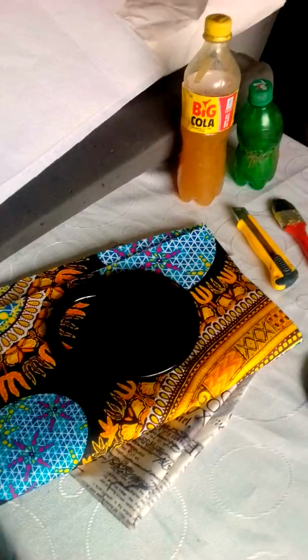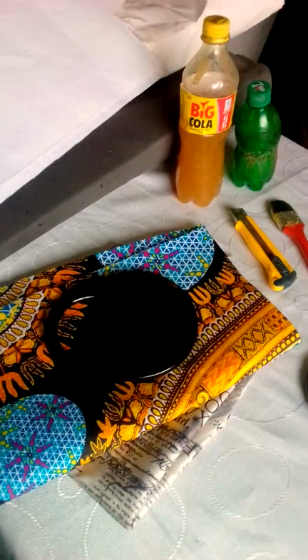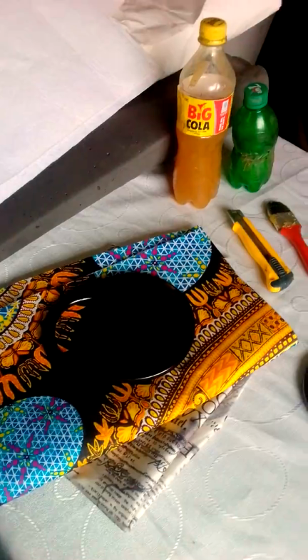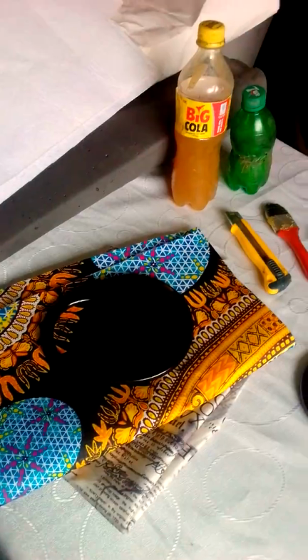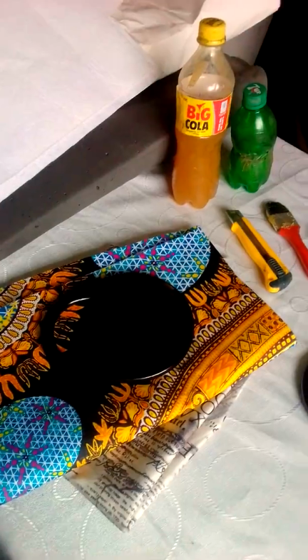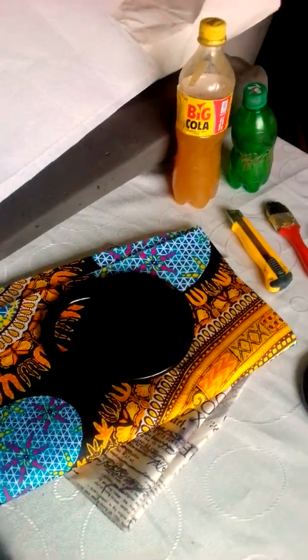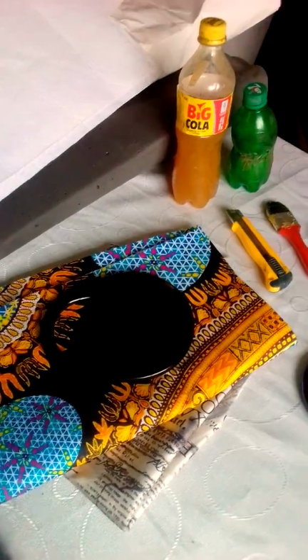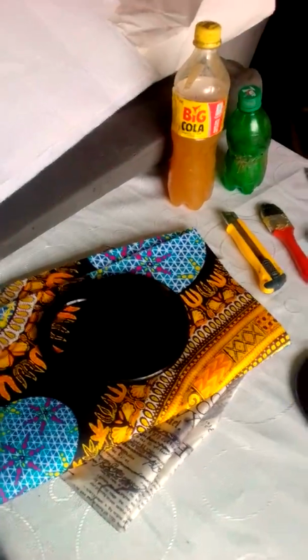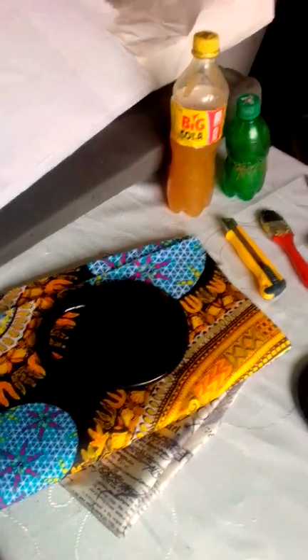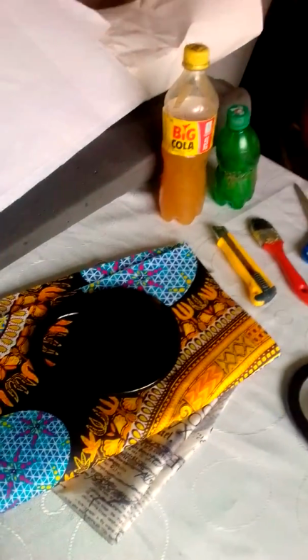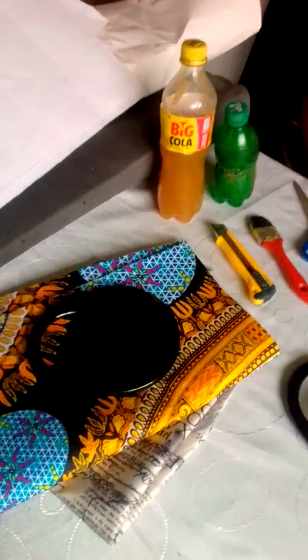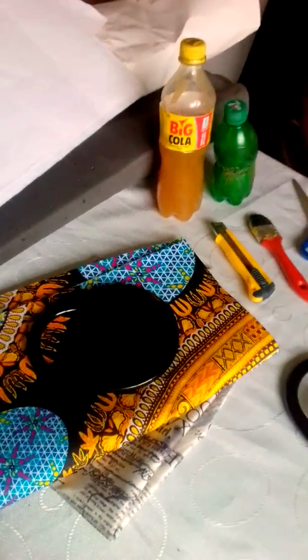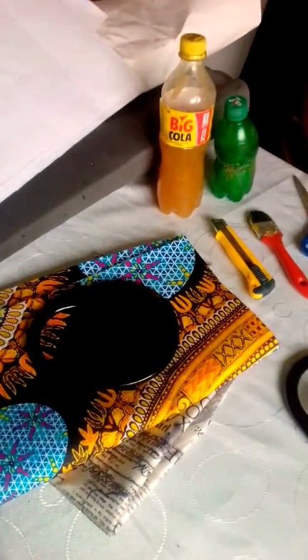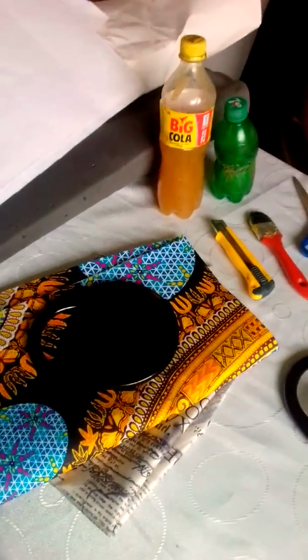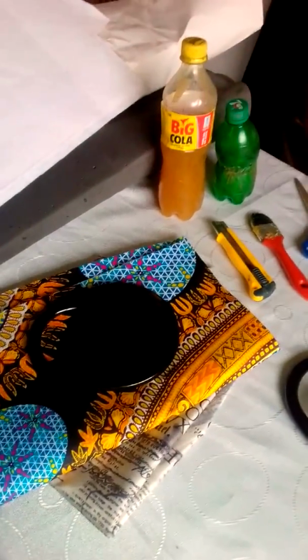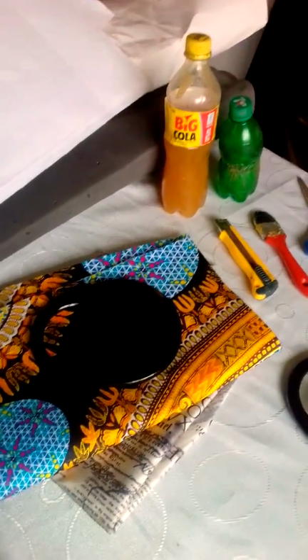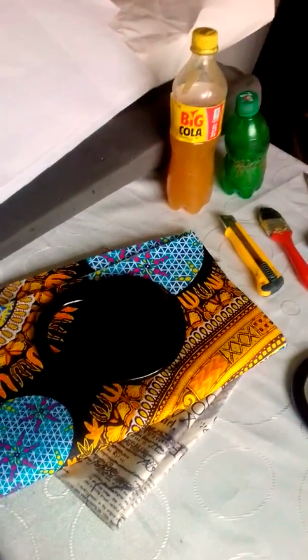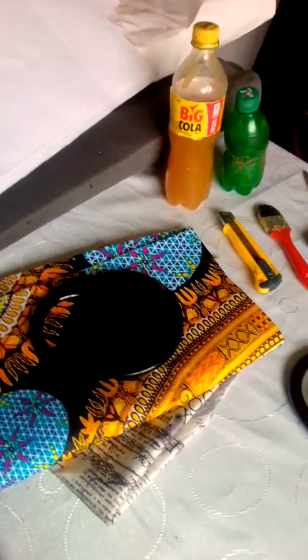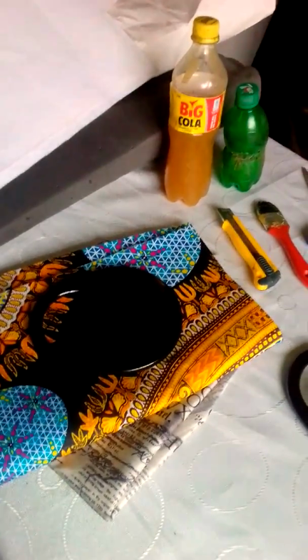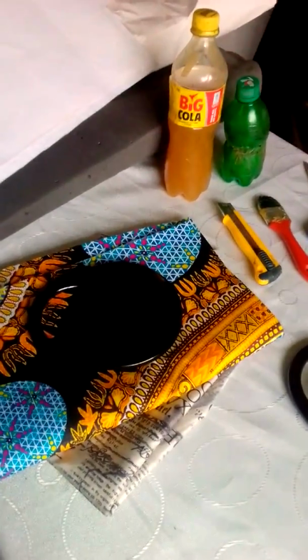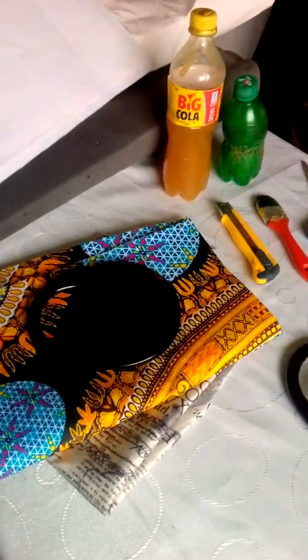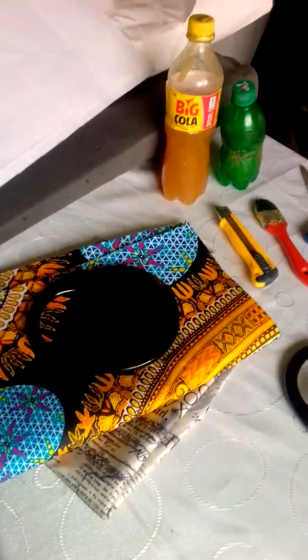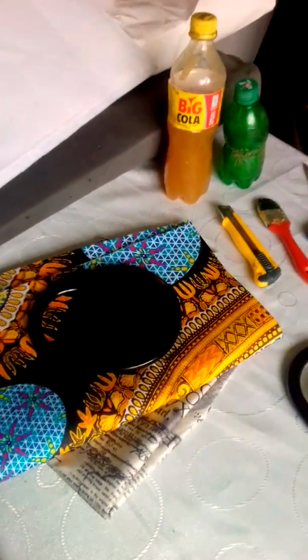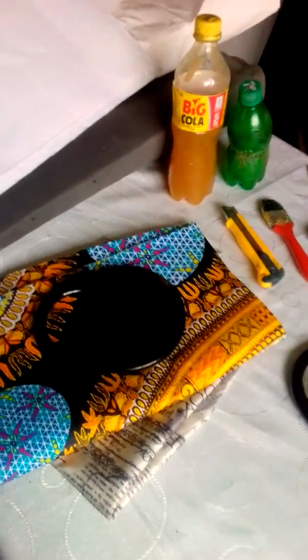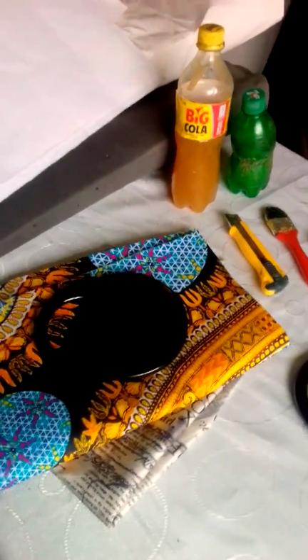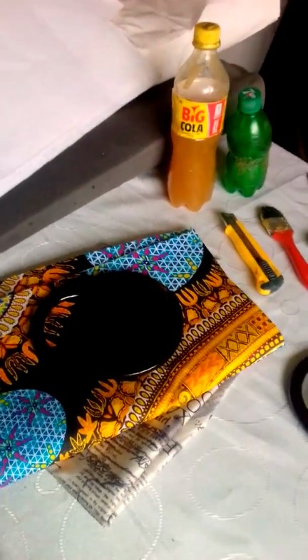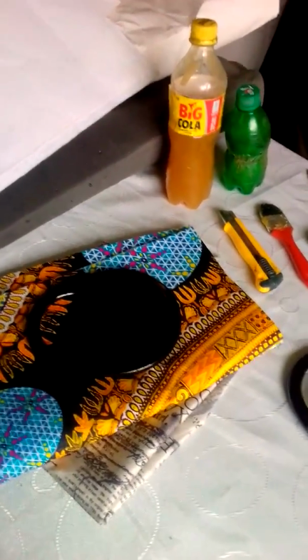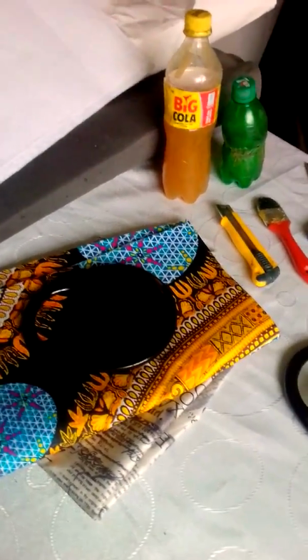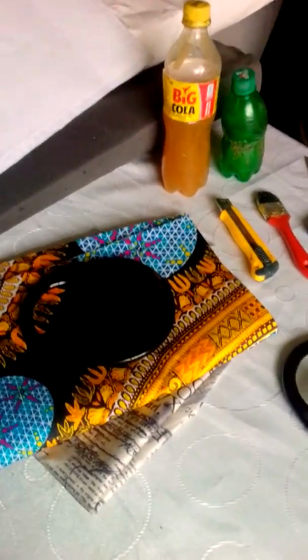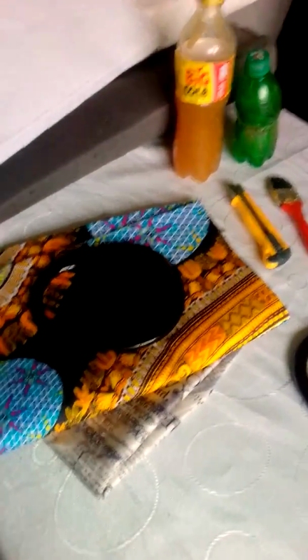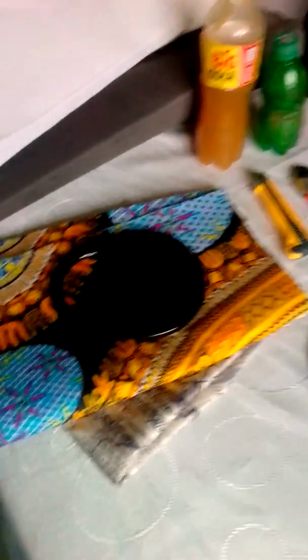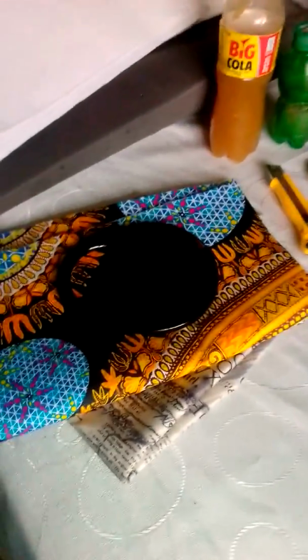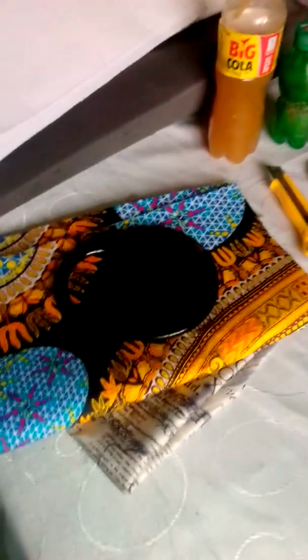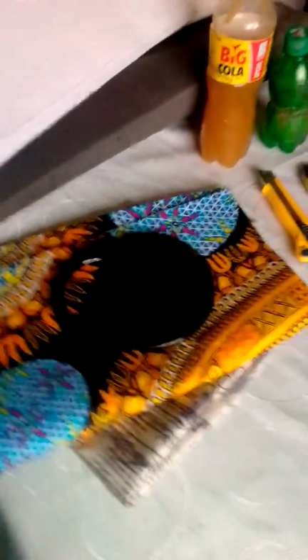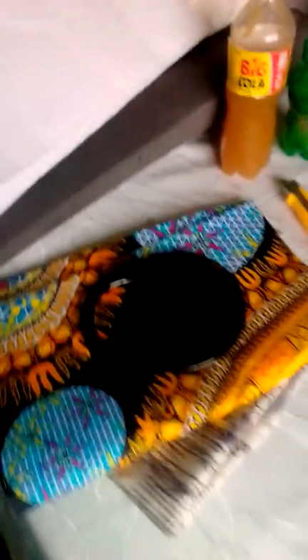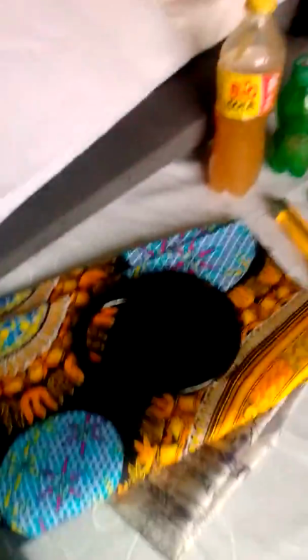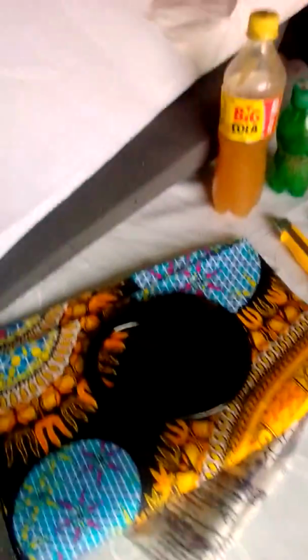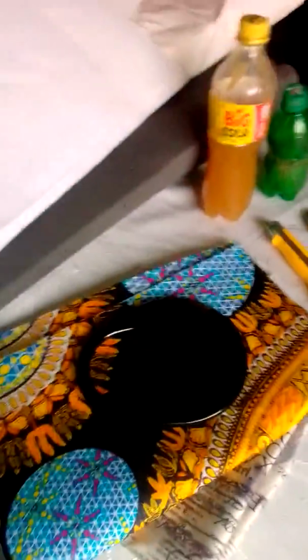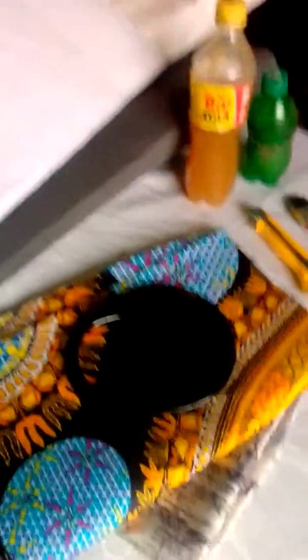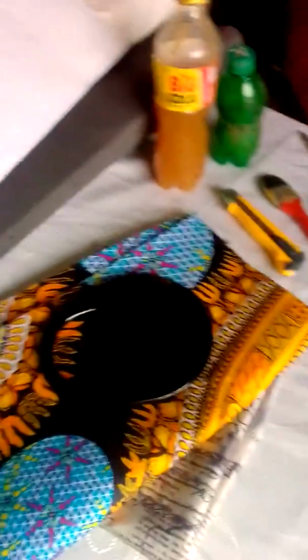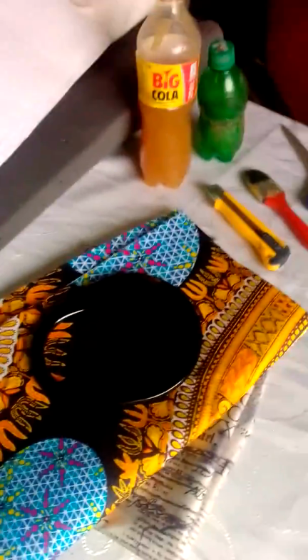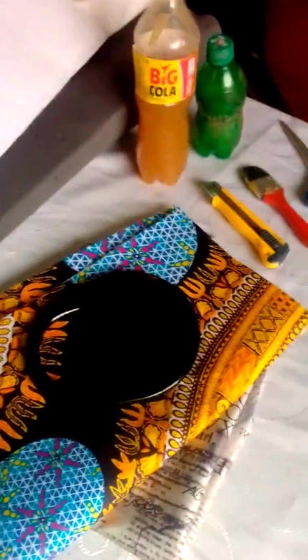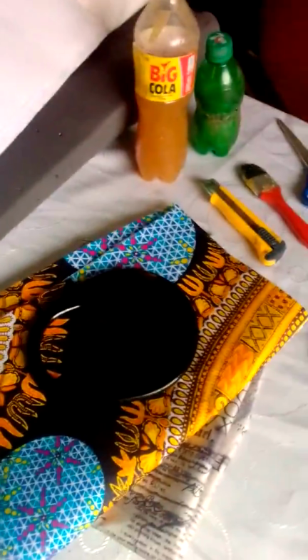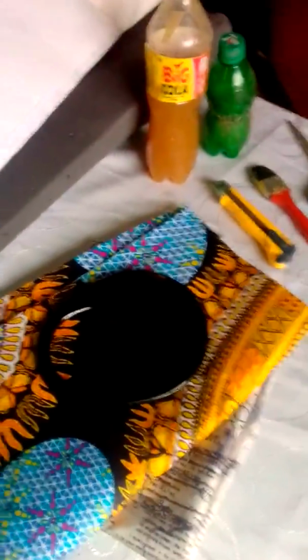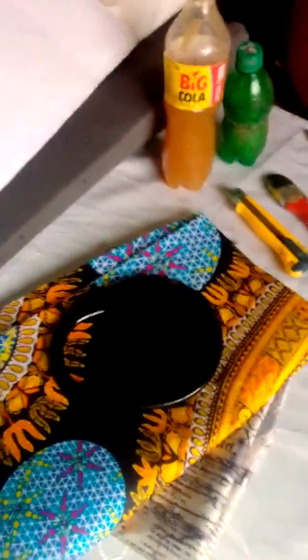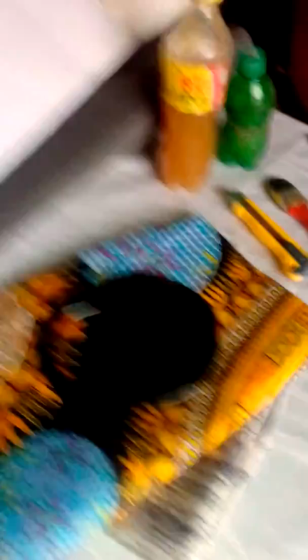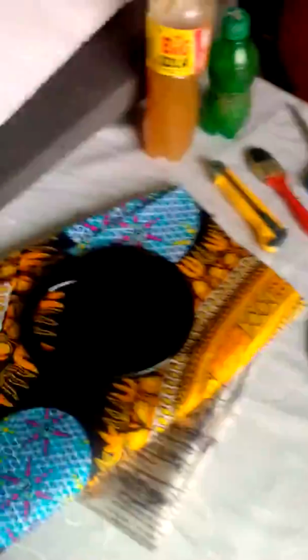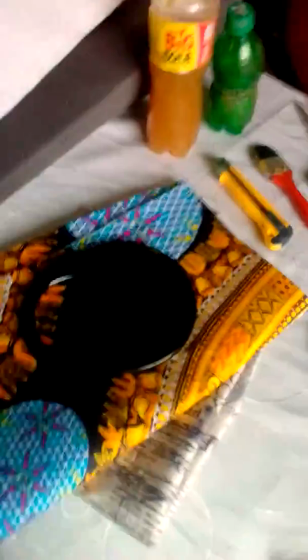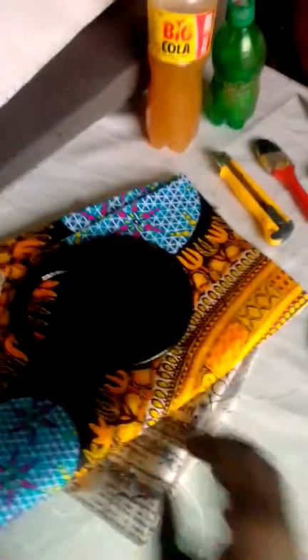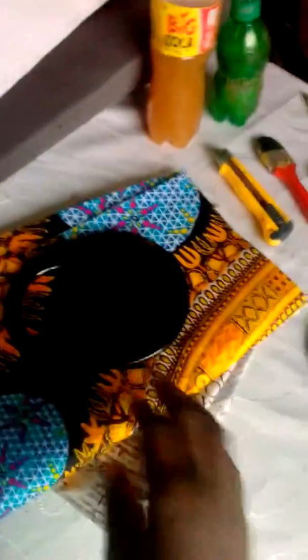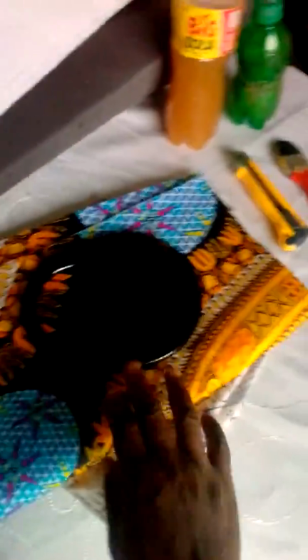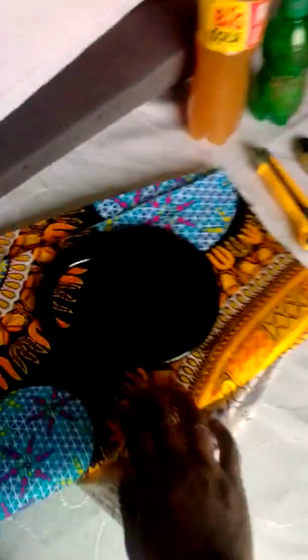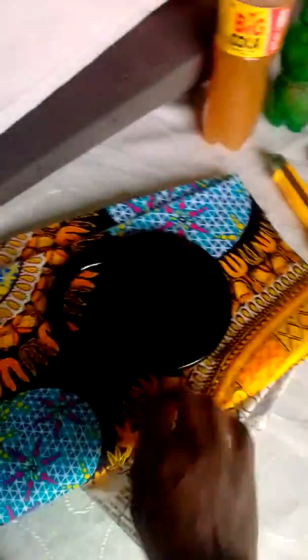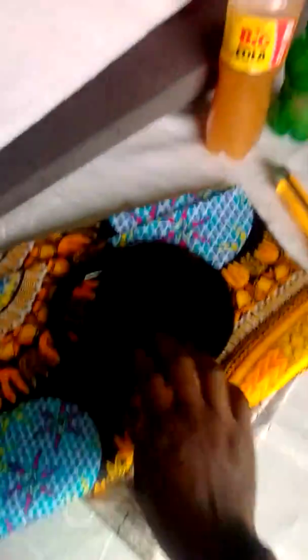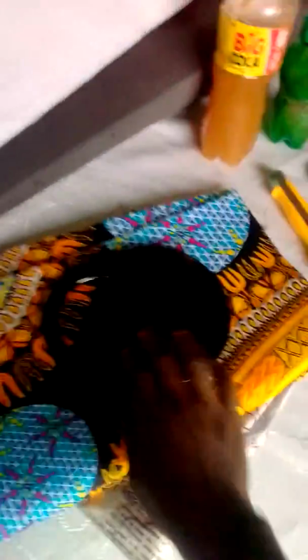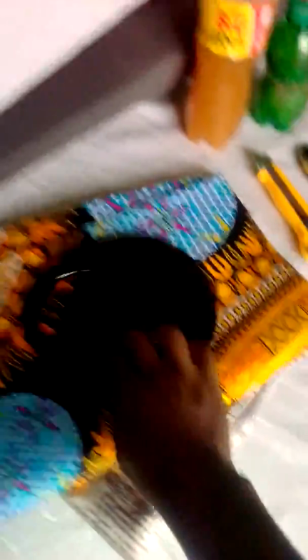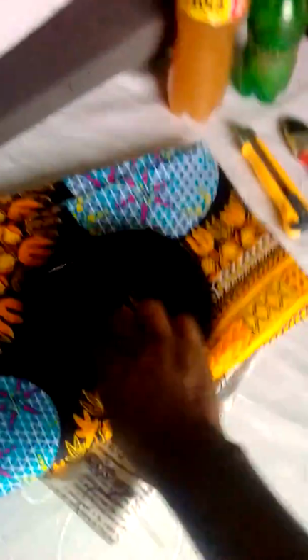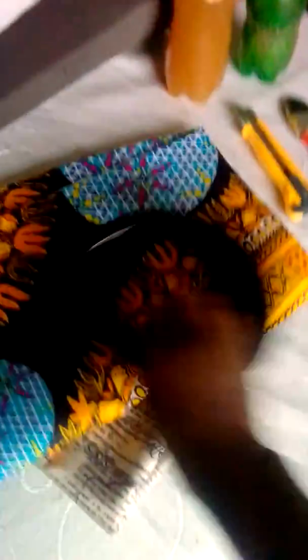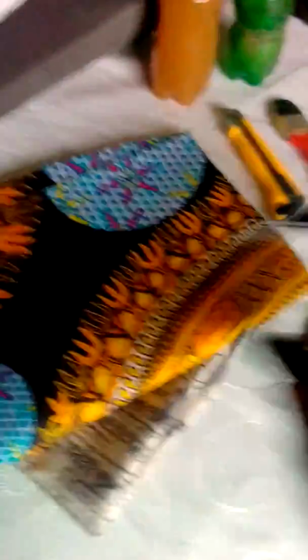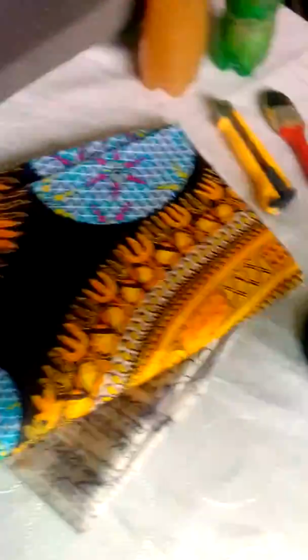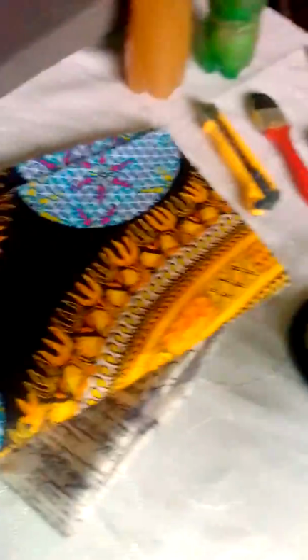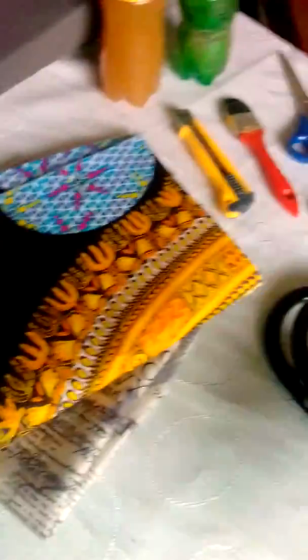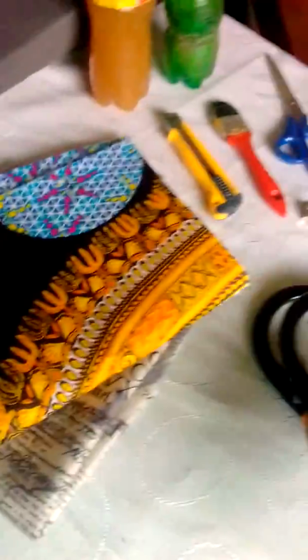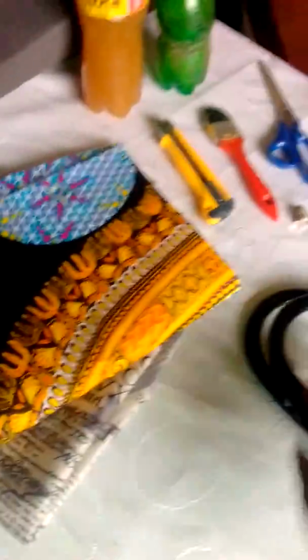Hello, Funke Oyende here. I want to show you today how to make a beautiful Ankara bag.